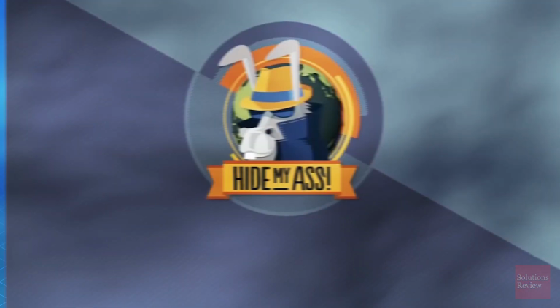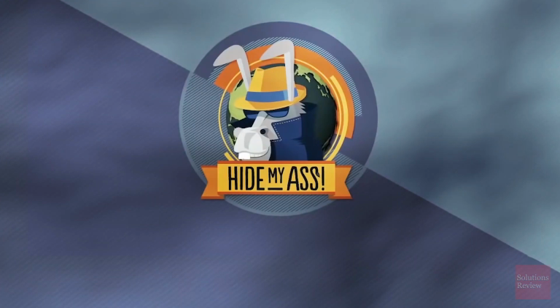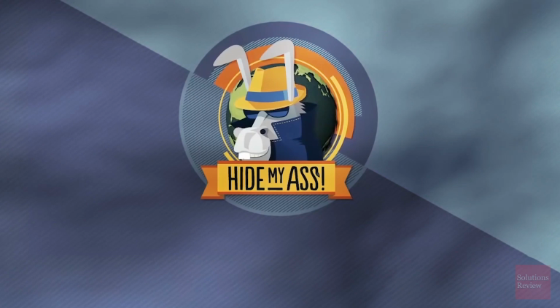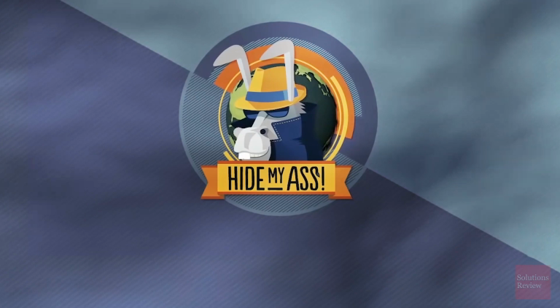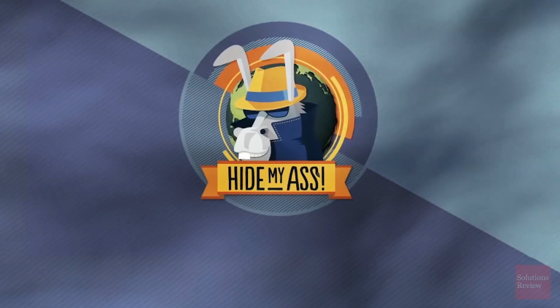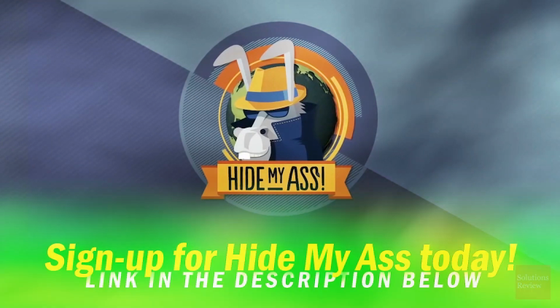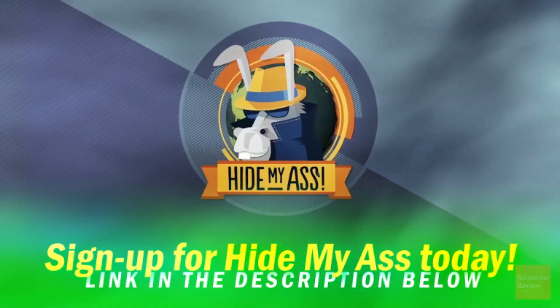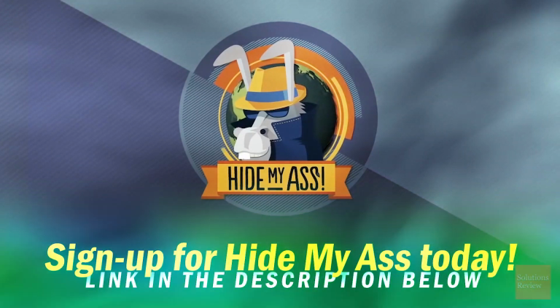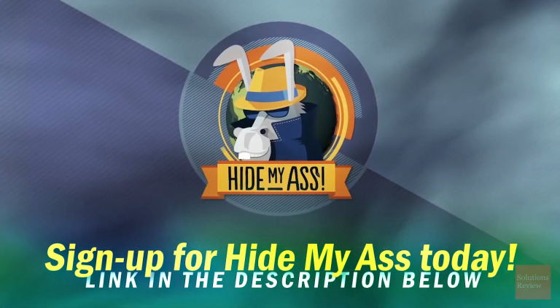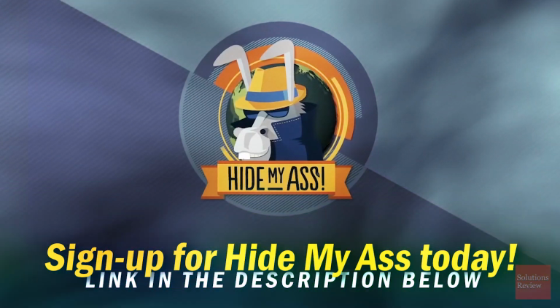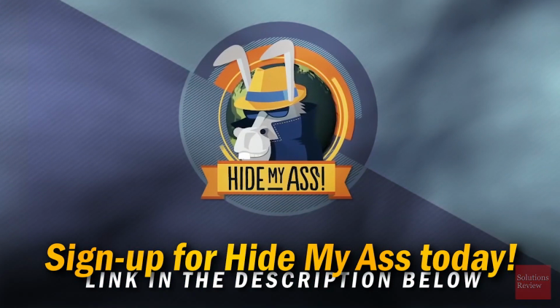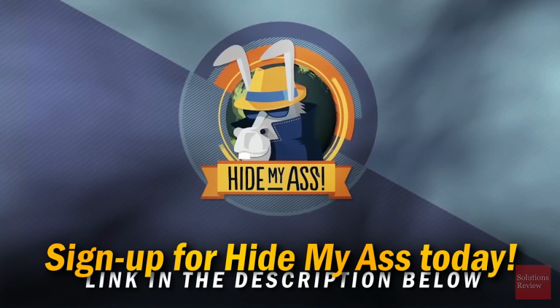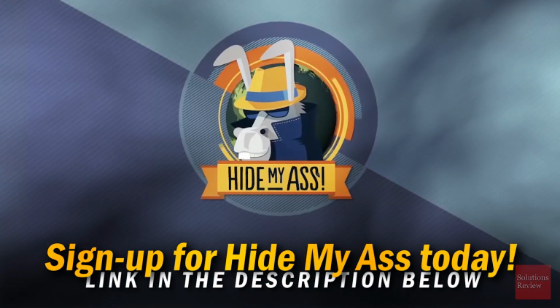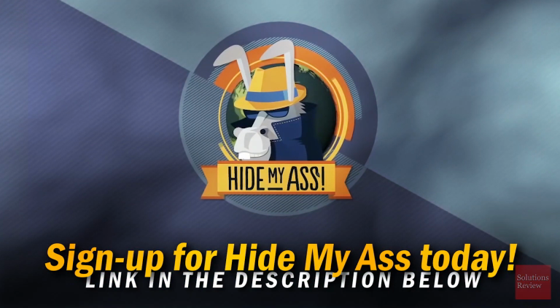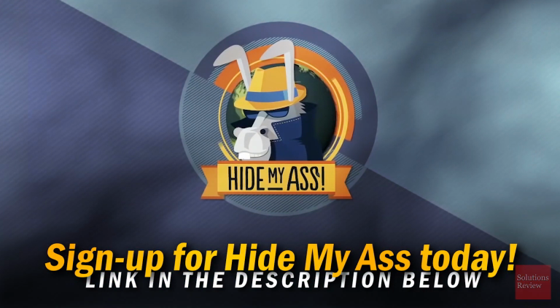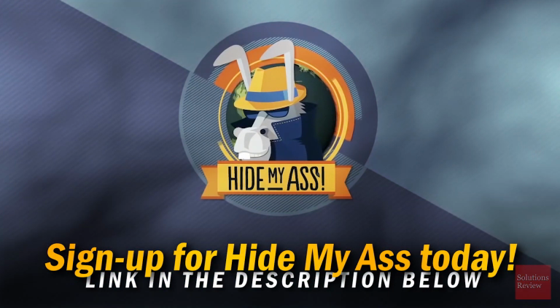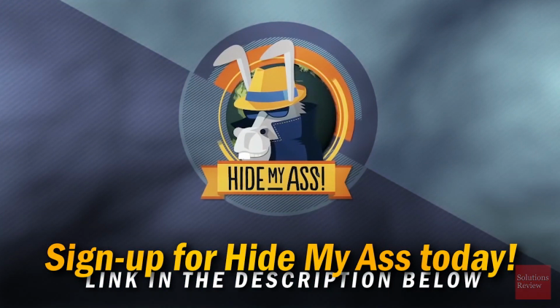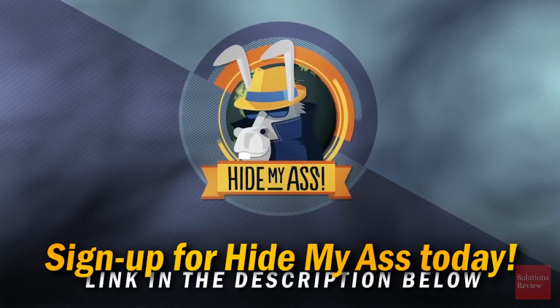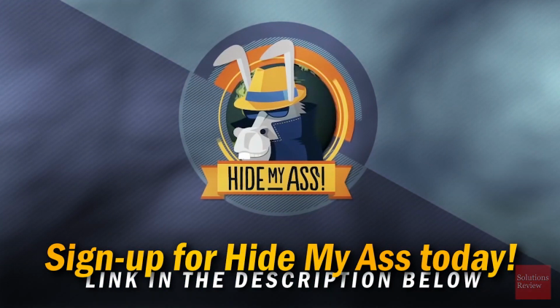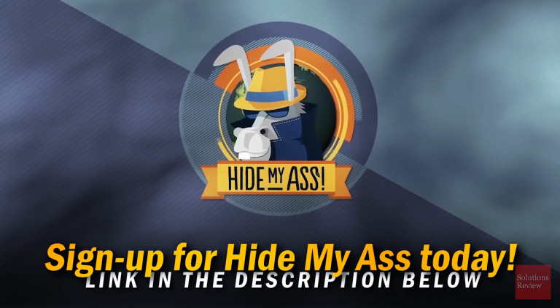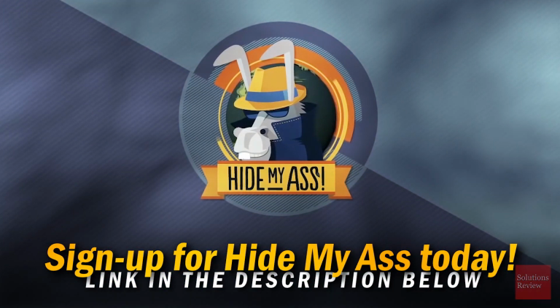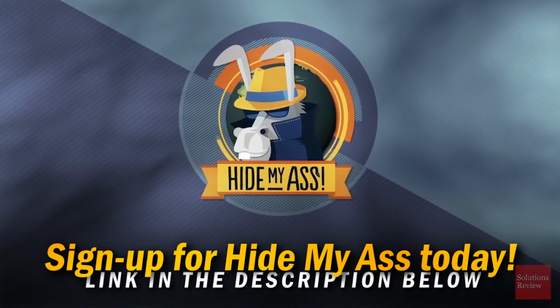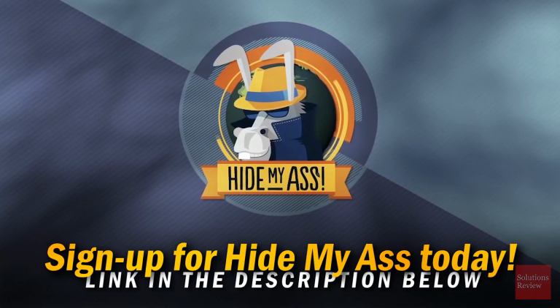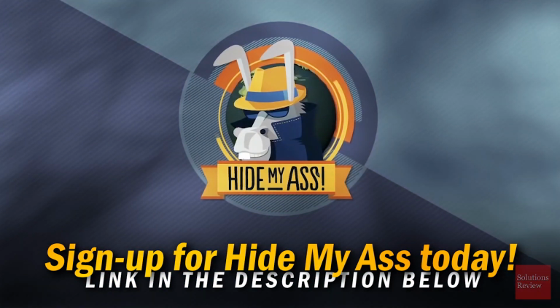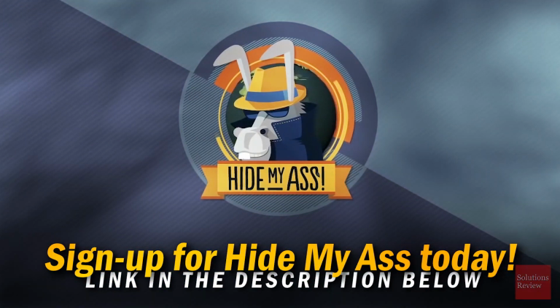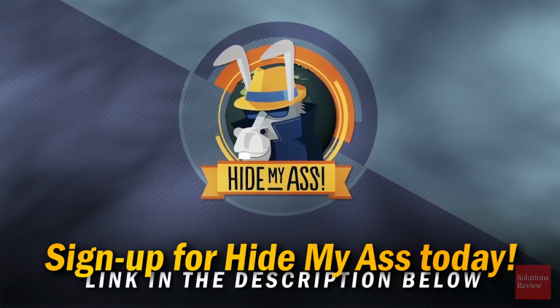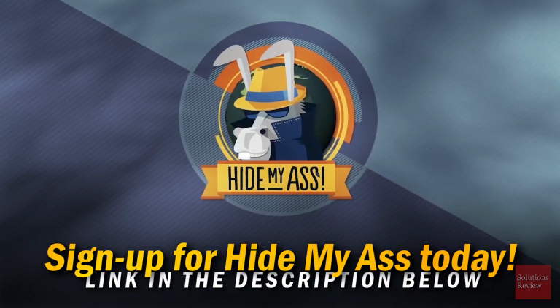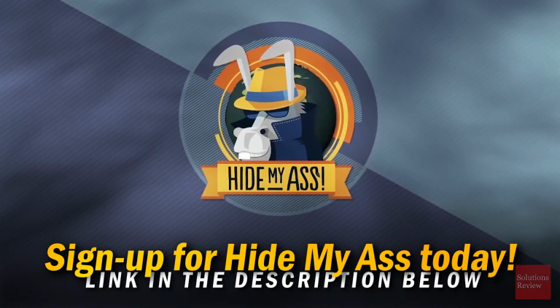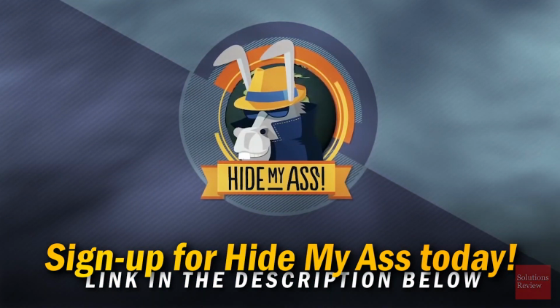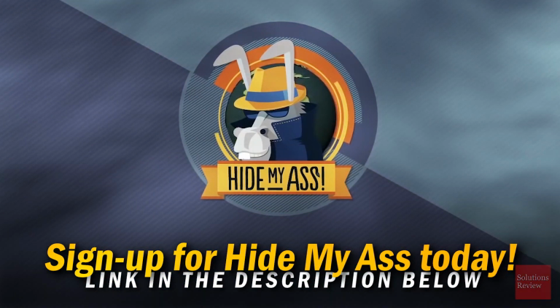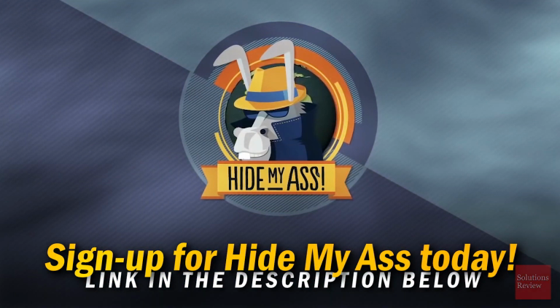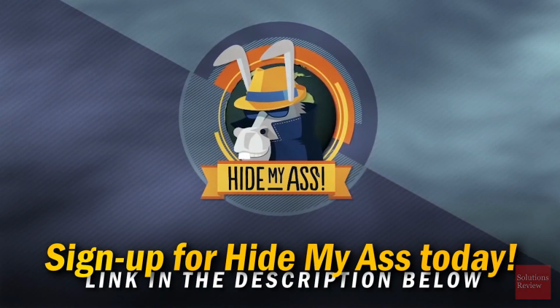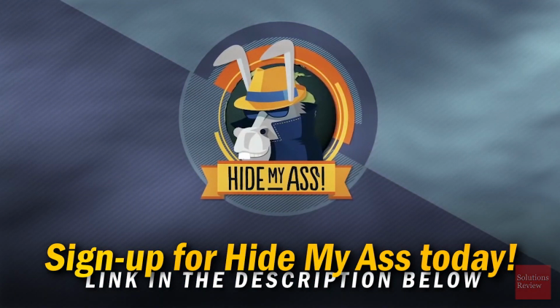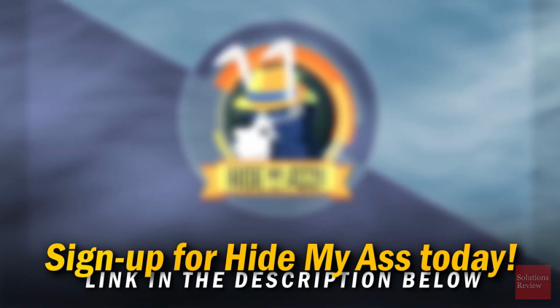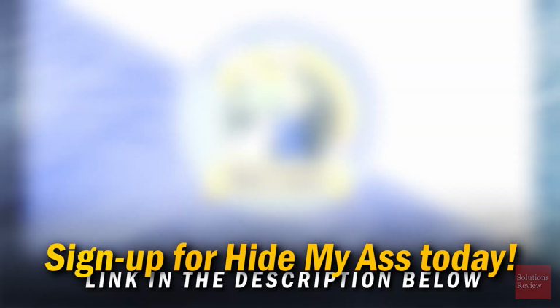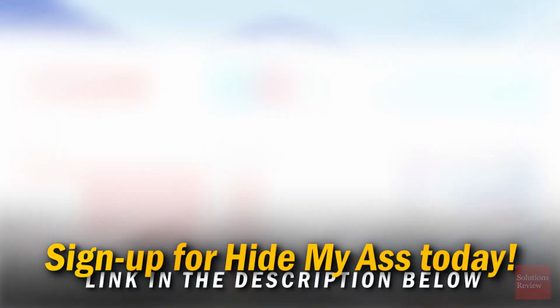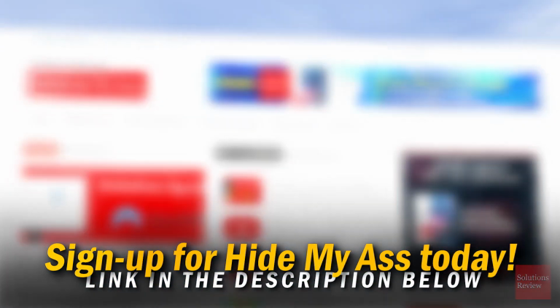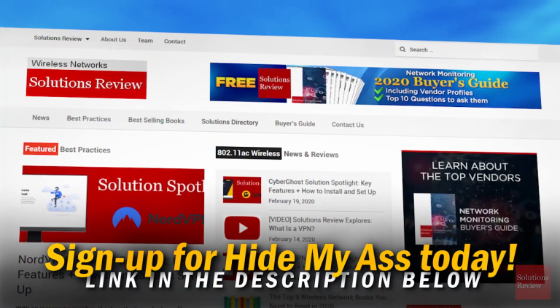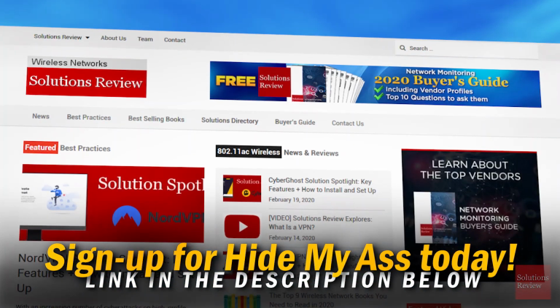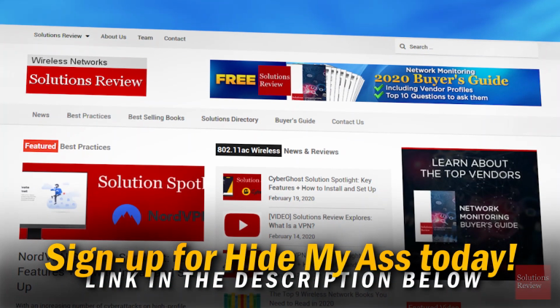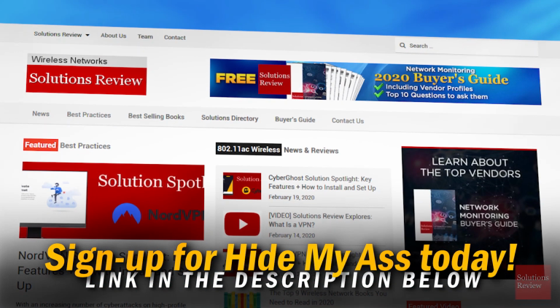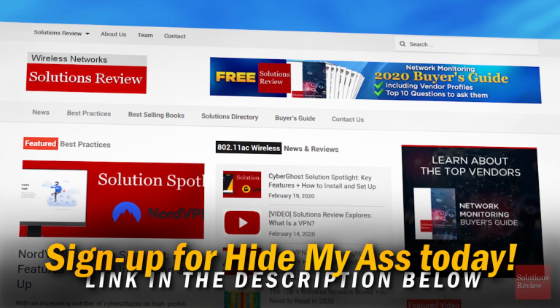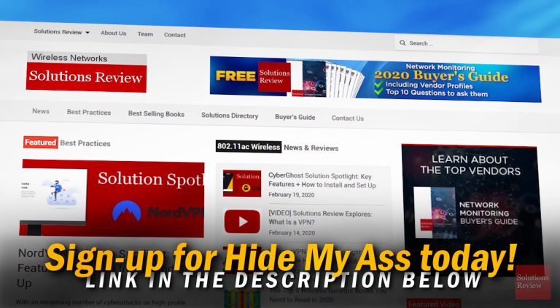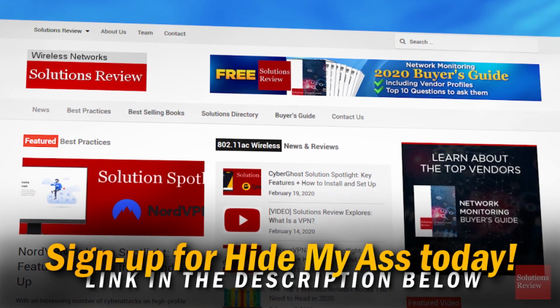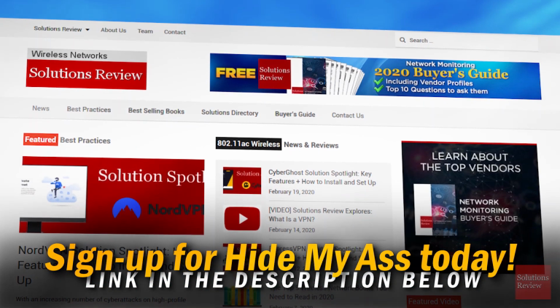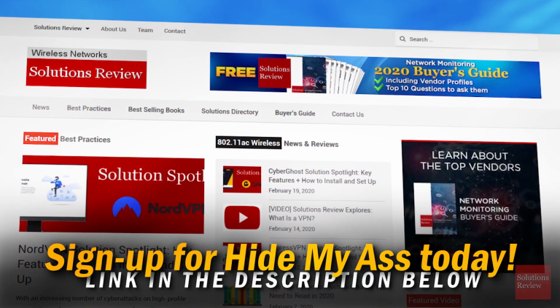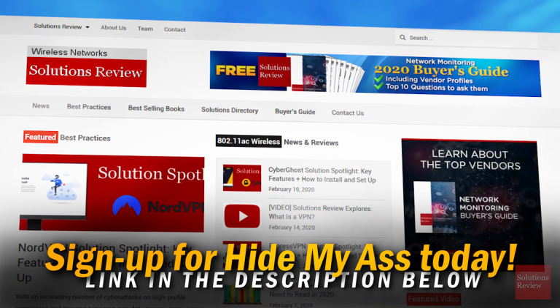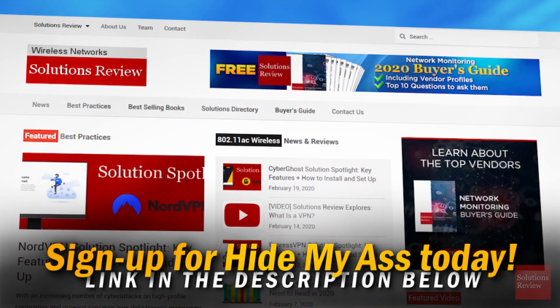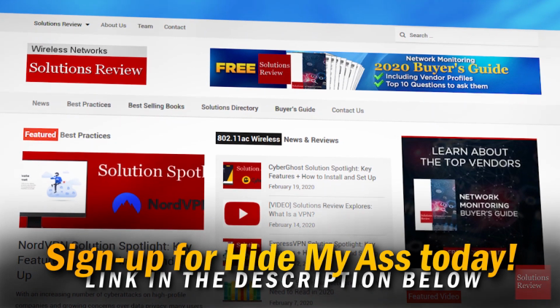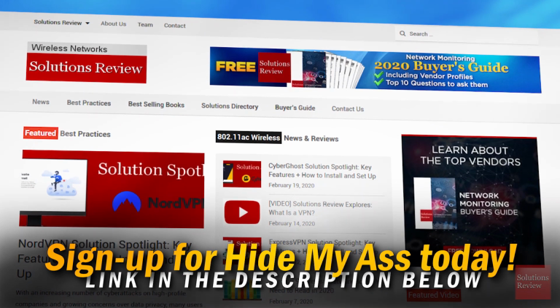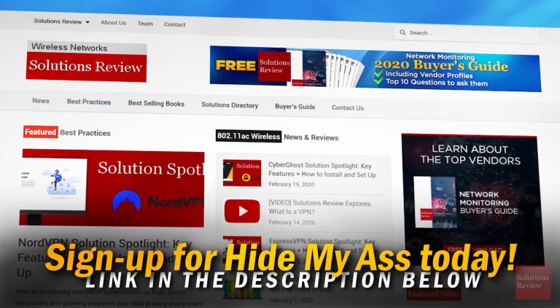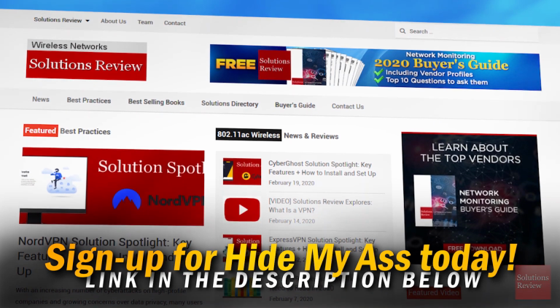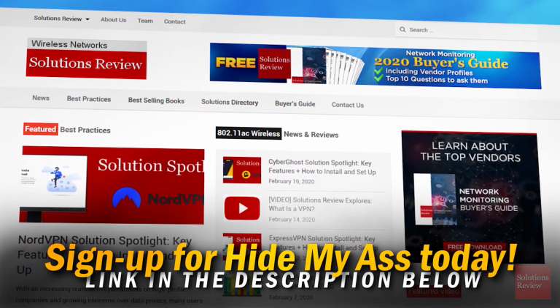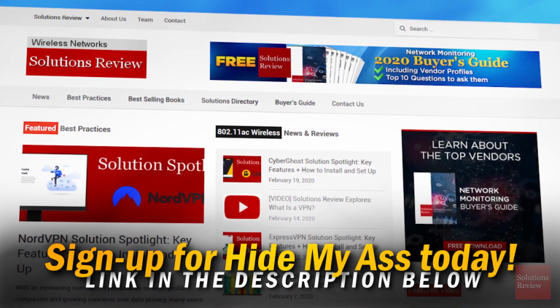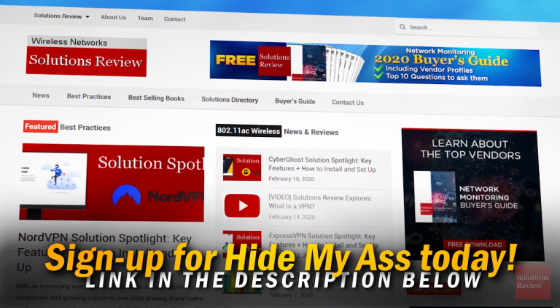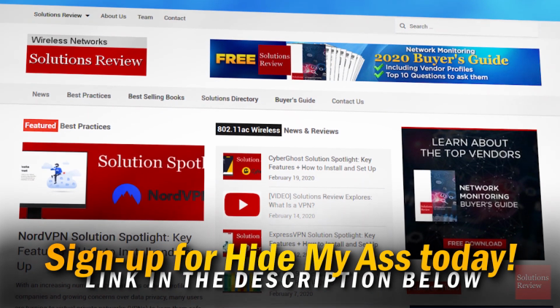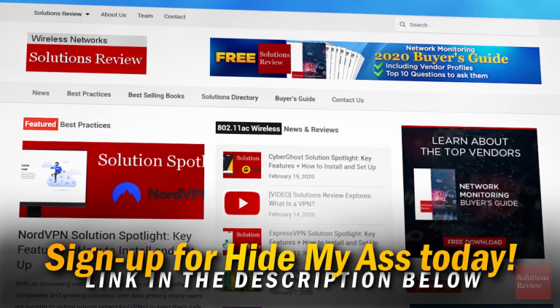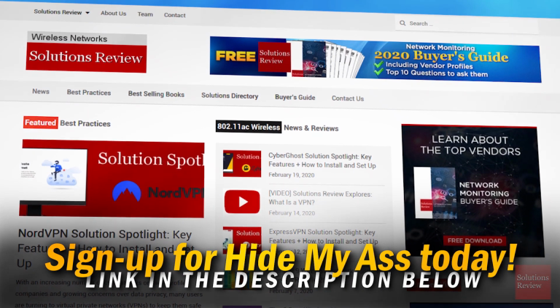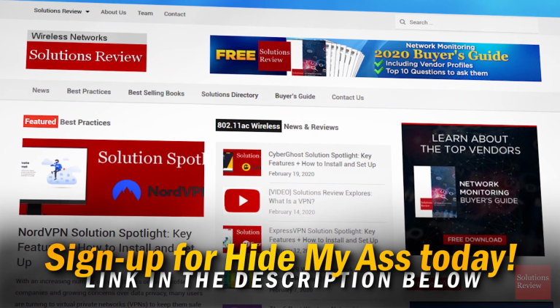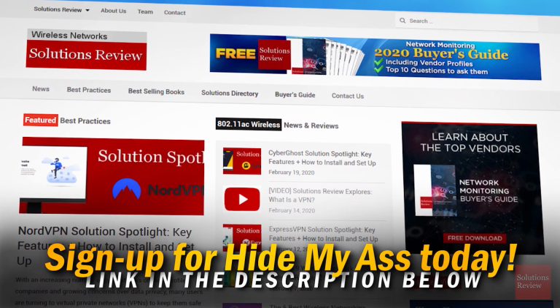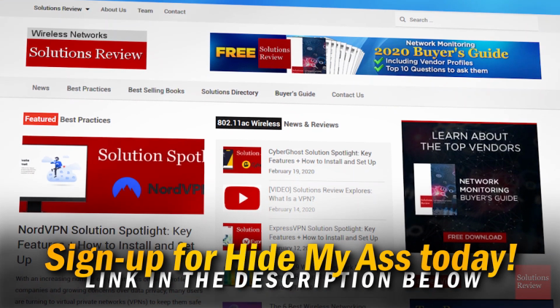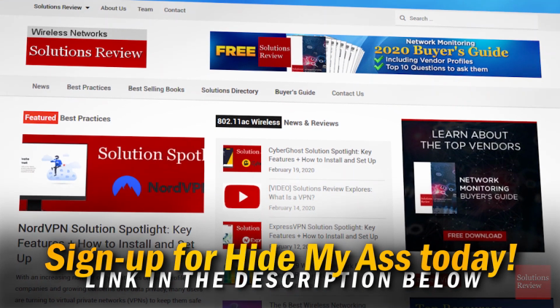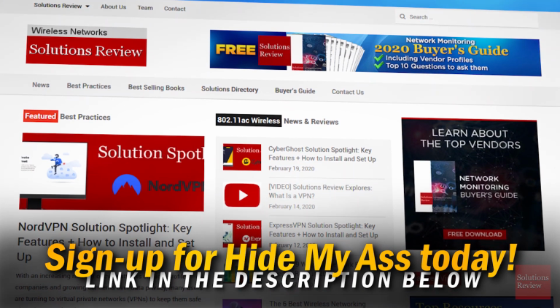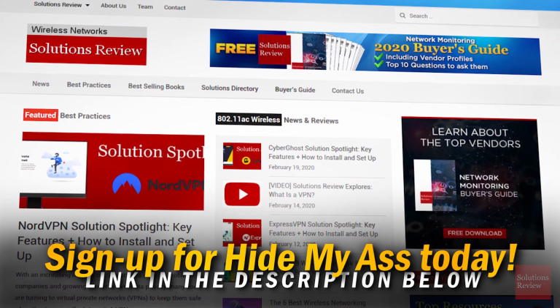Start protecting your internet traffic today by clicking the link in the description below. For Solutions Review, I'm Jonathan Paula. Thanks for watching.